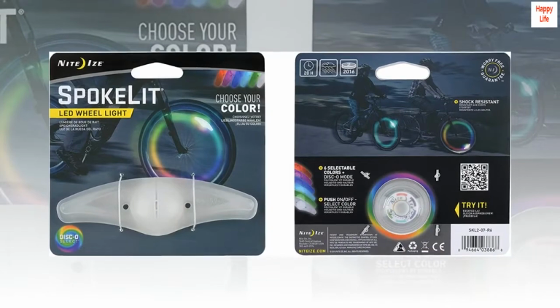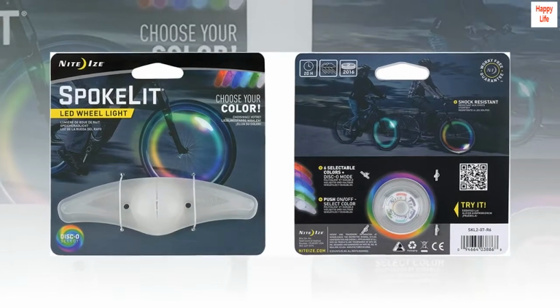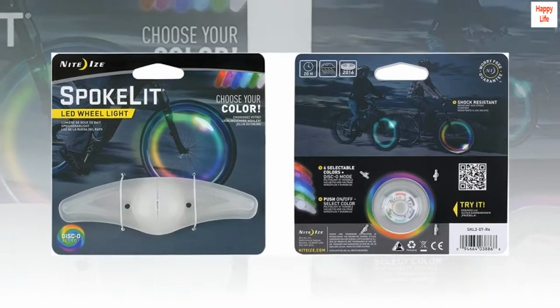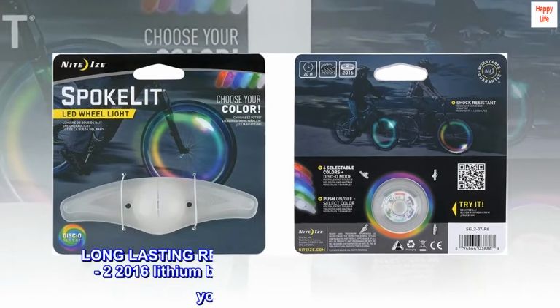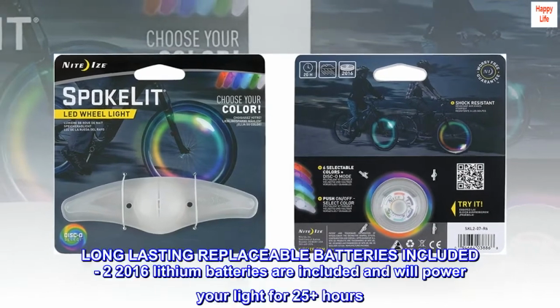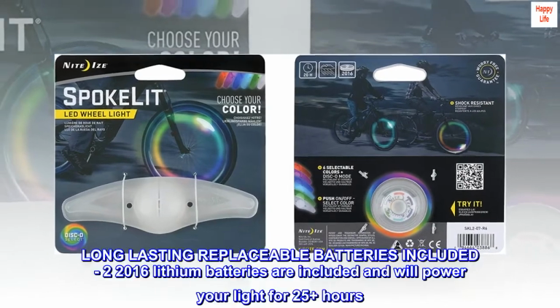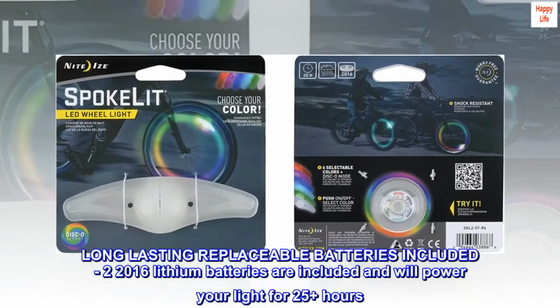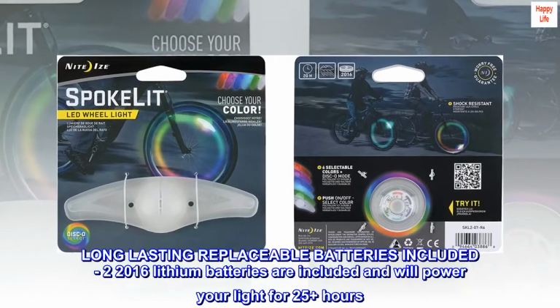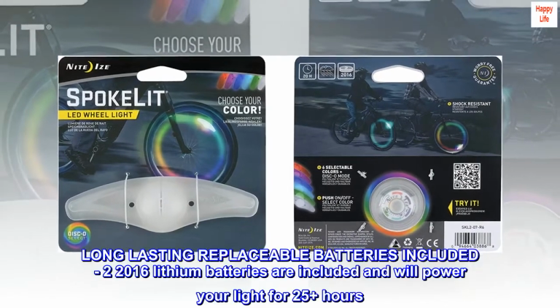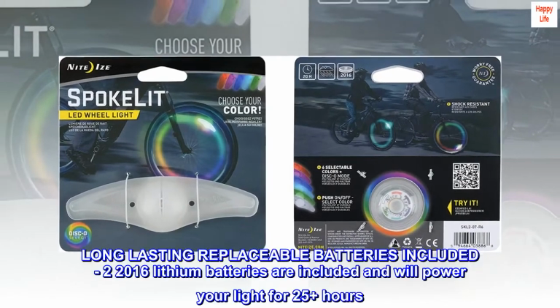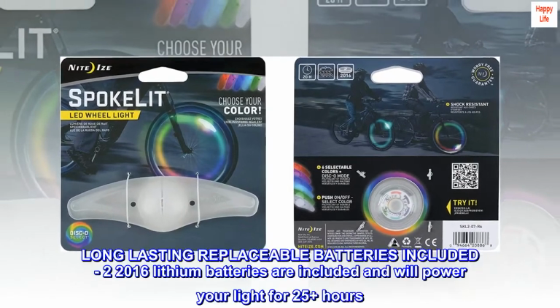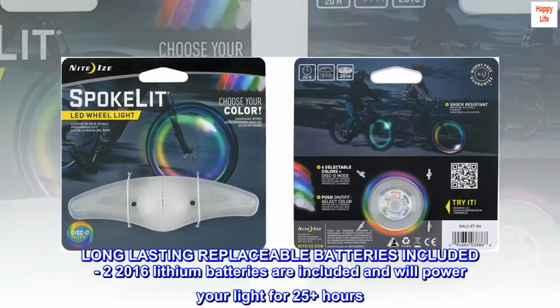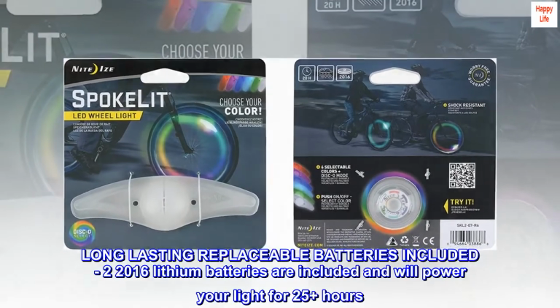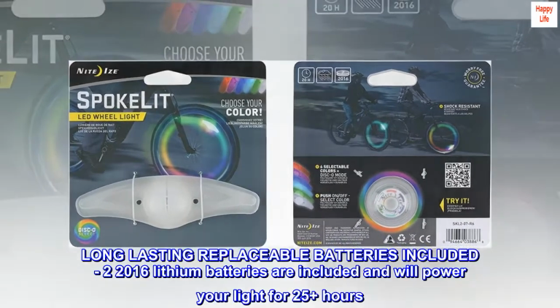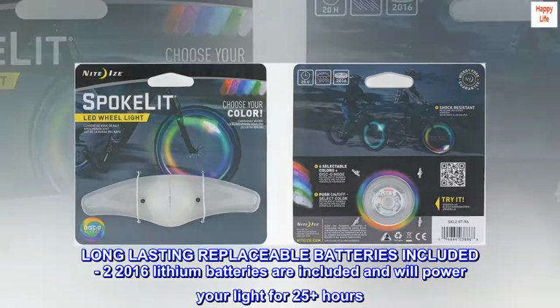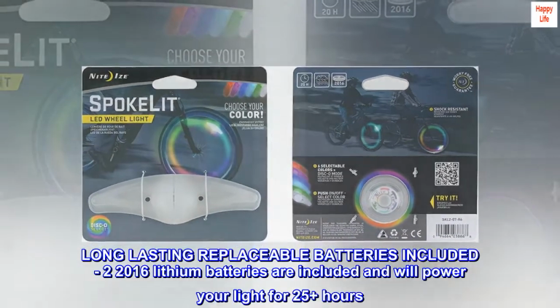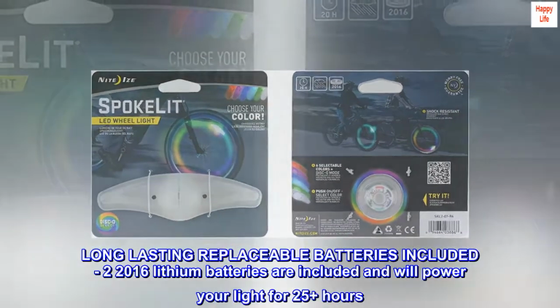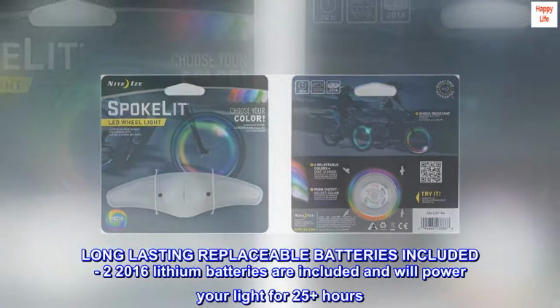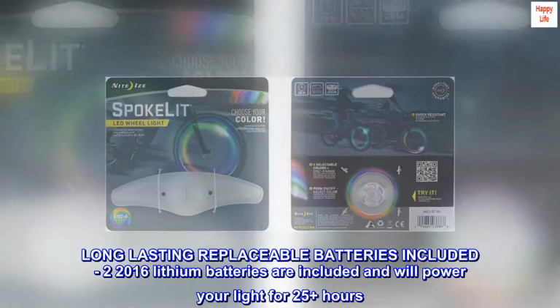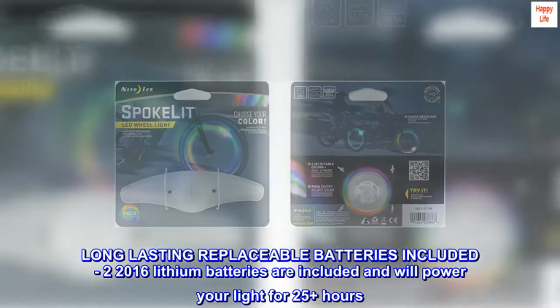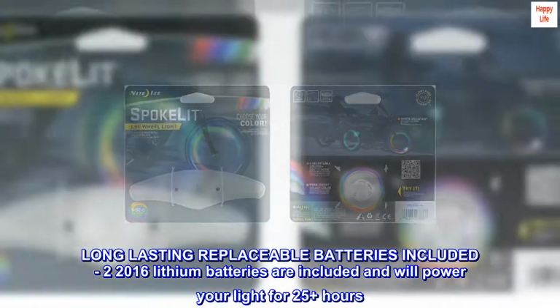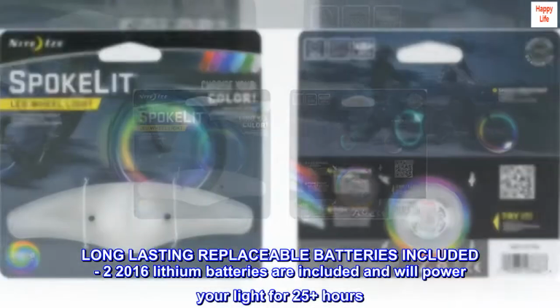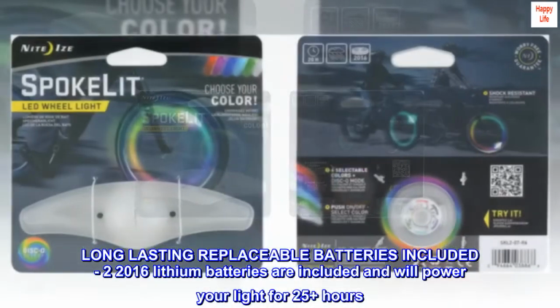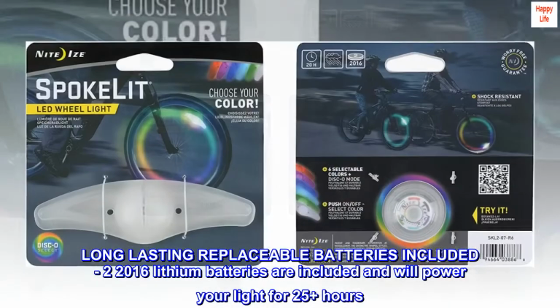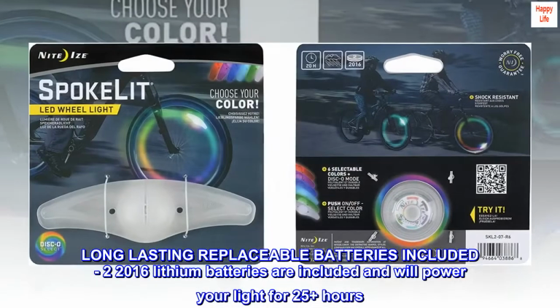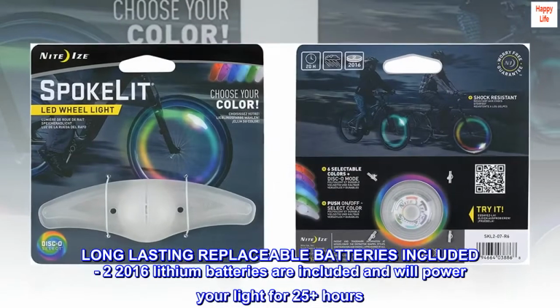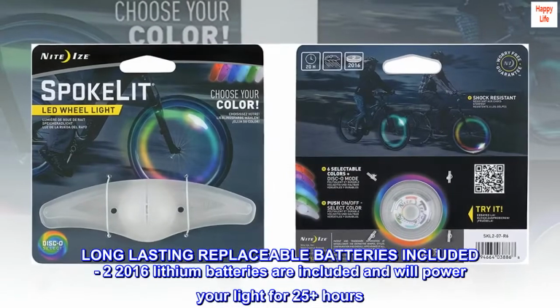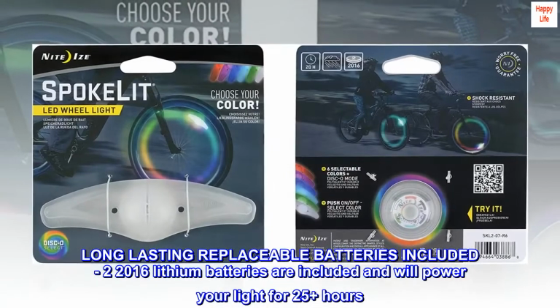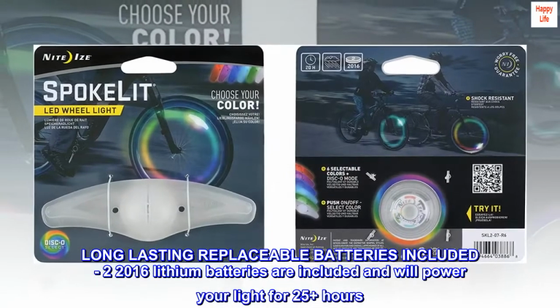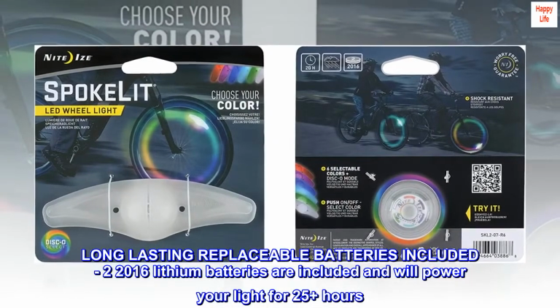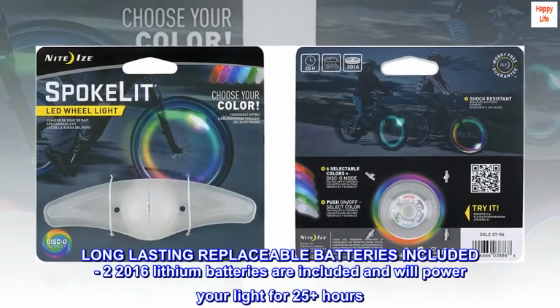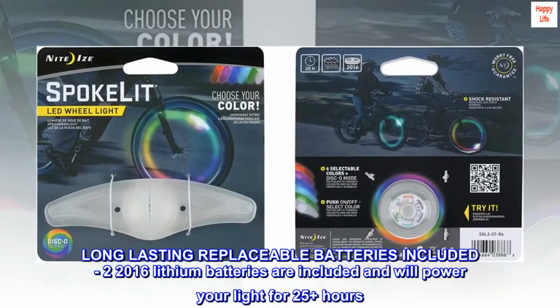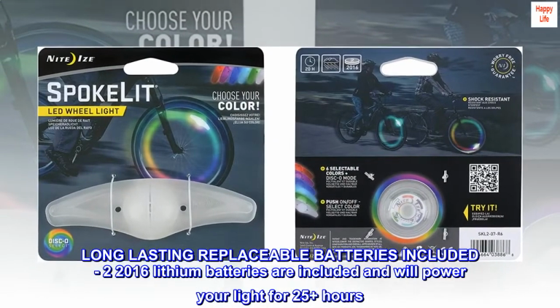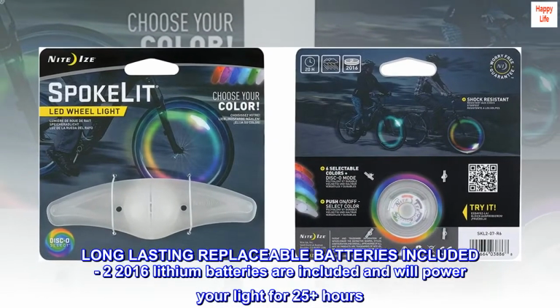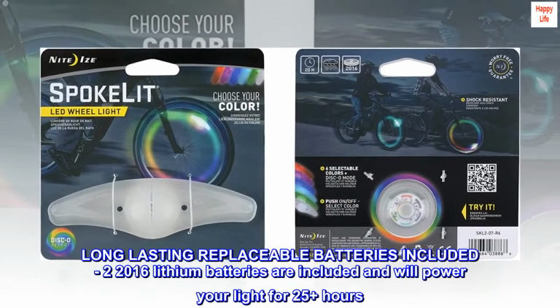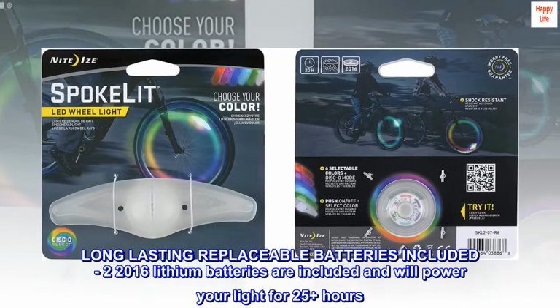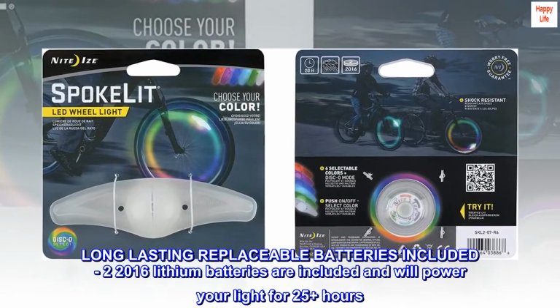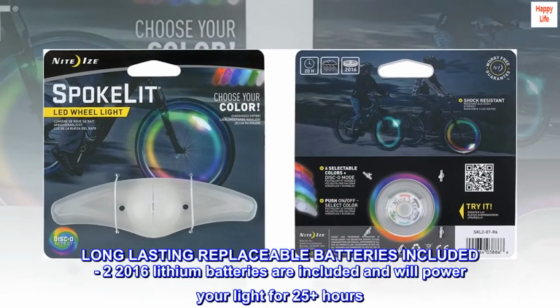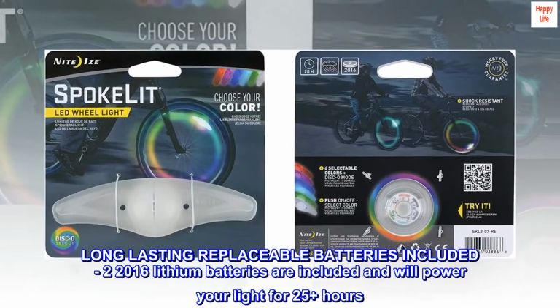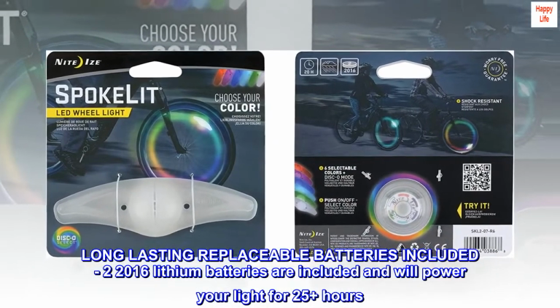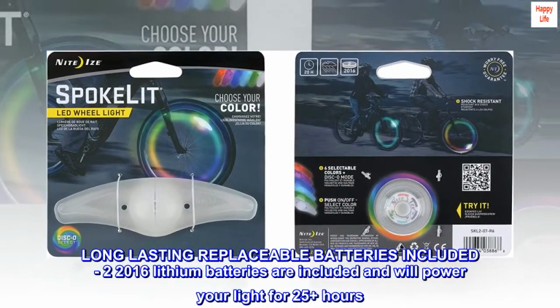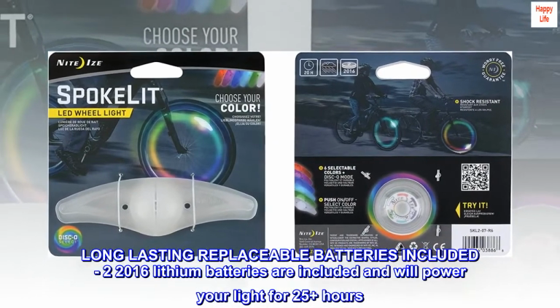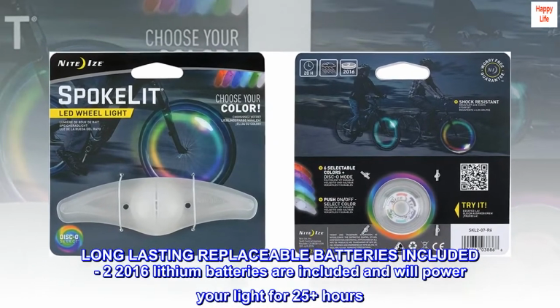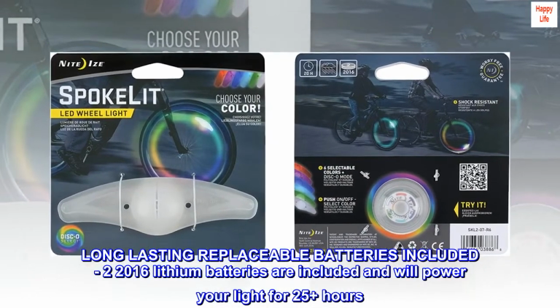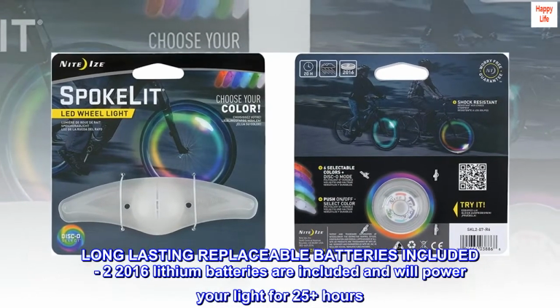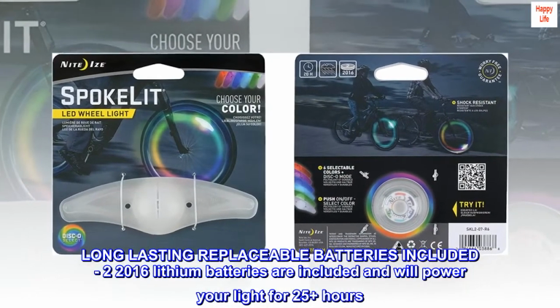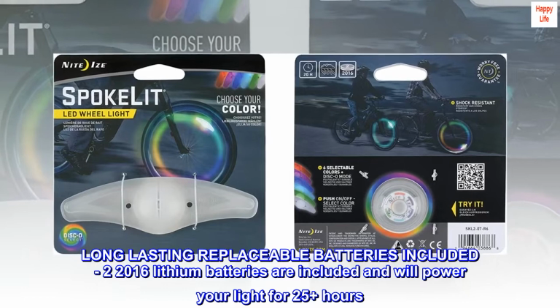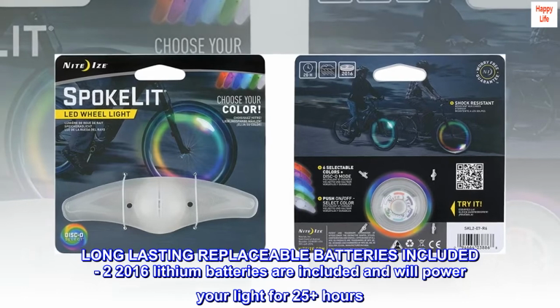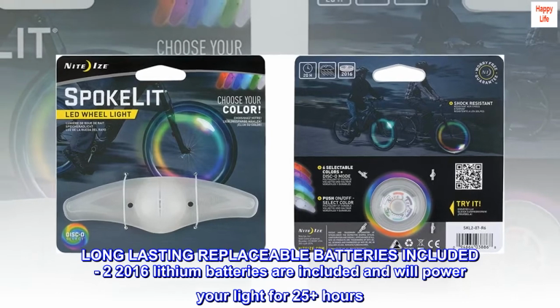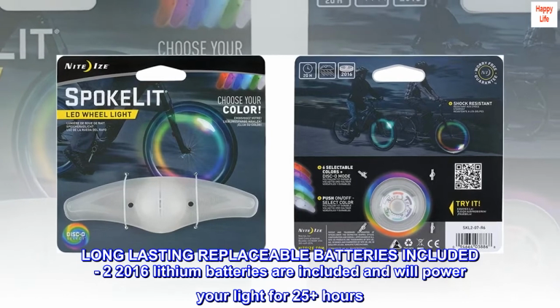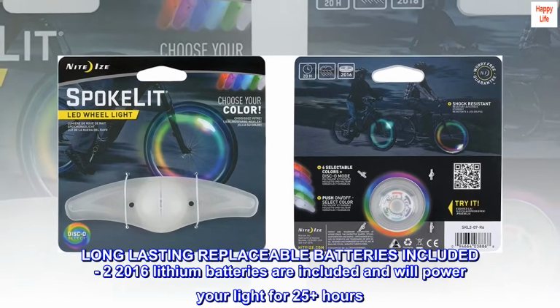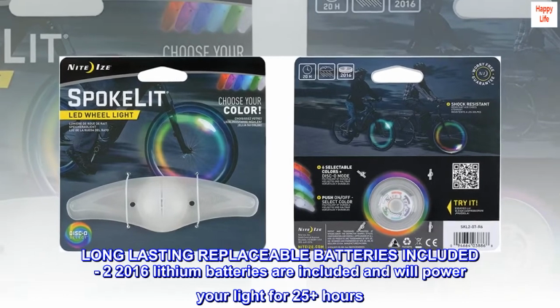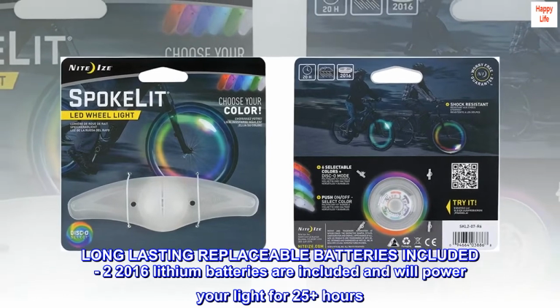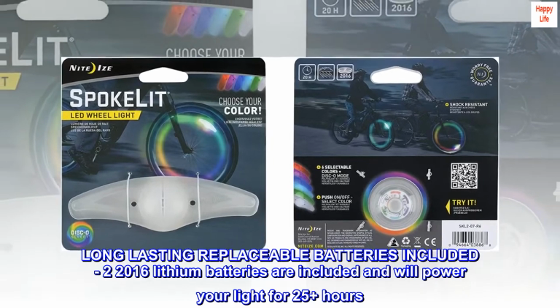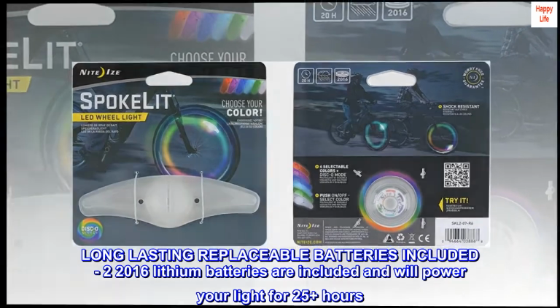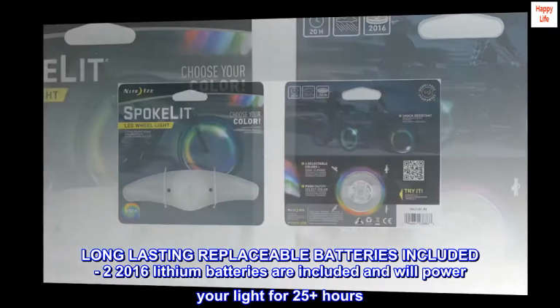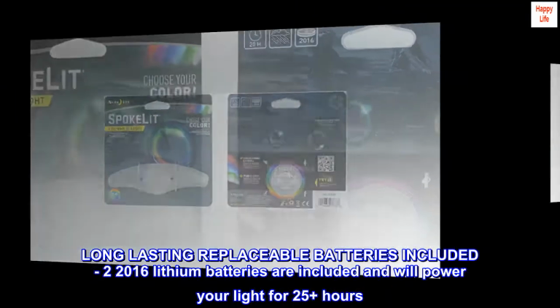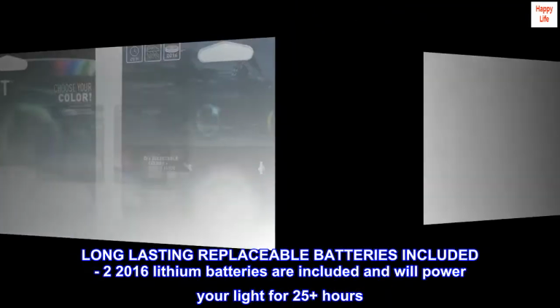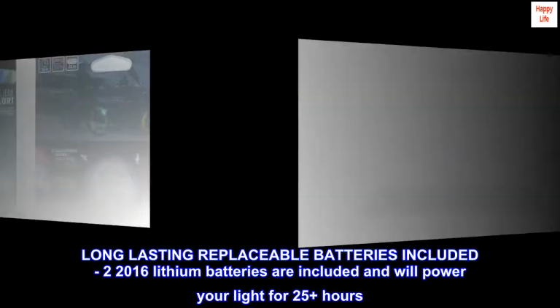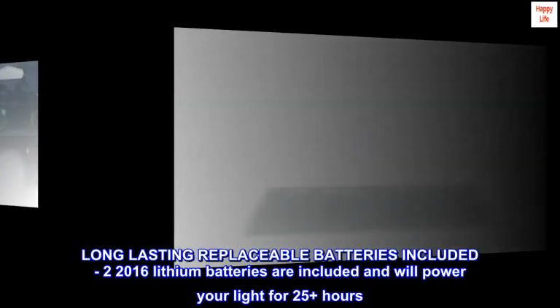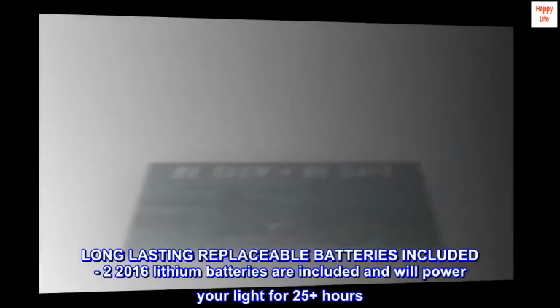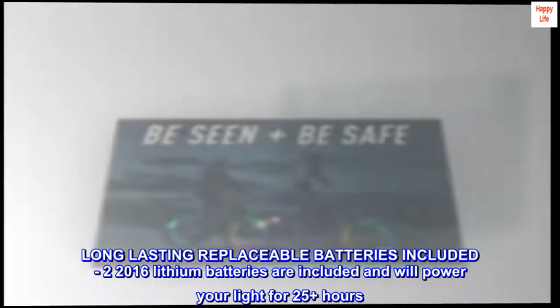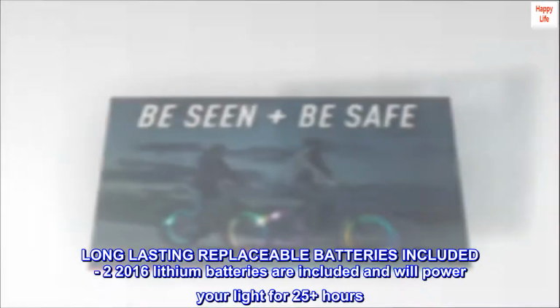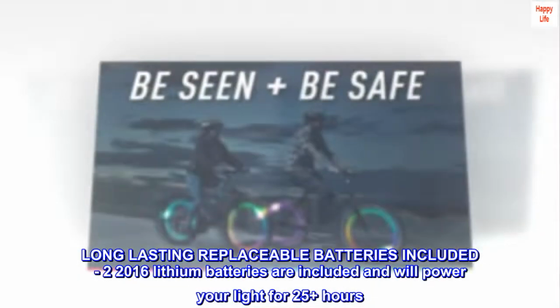Long-lasting replaceable batteries included — two 2016 lithium batteries are included and will power your light for 25-plus hours.